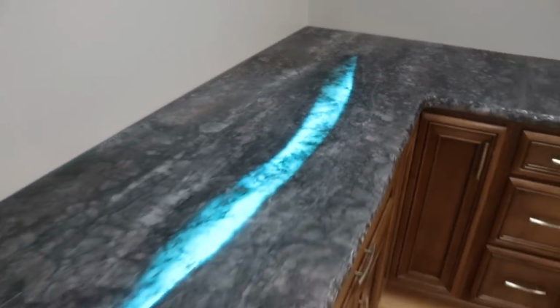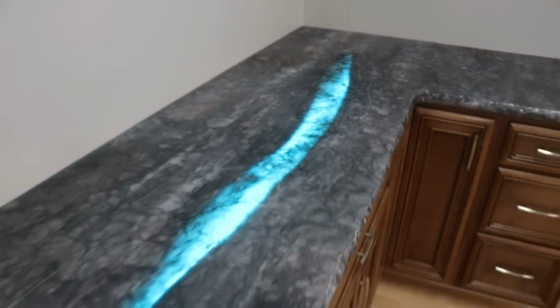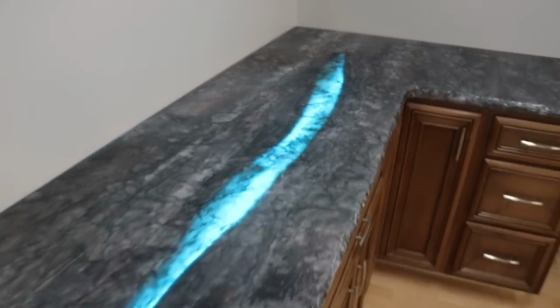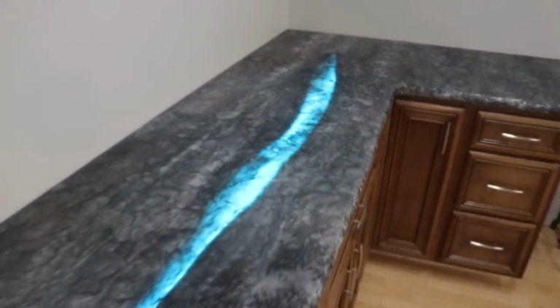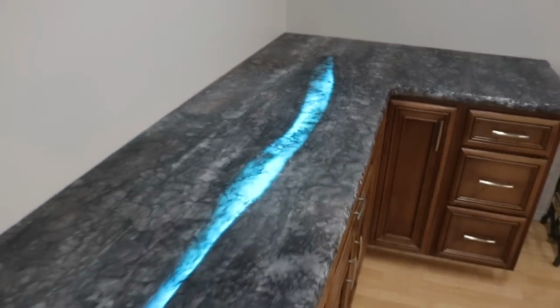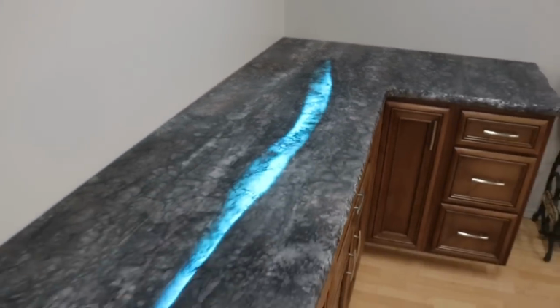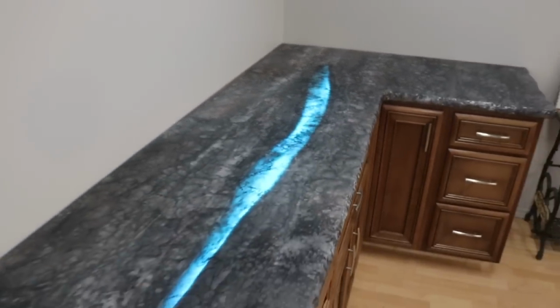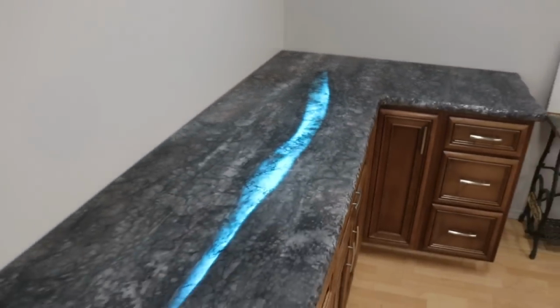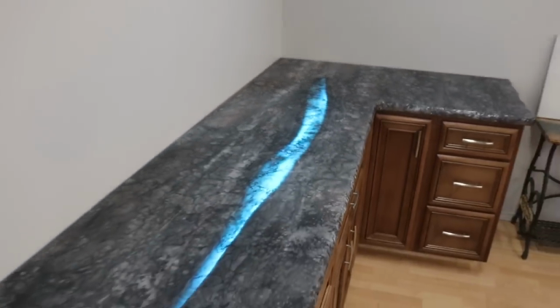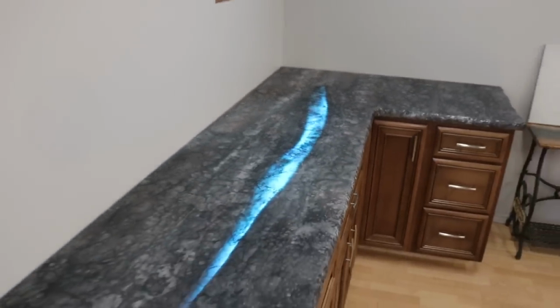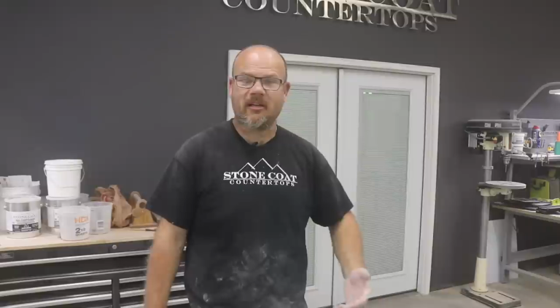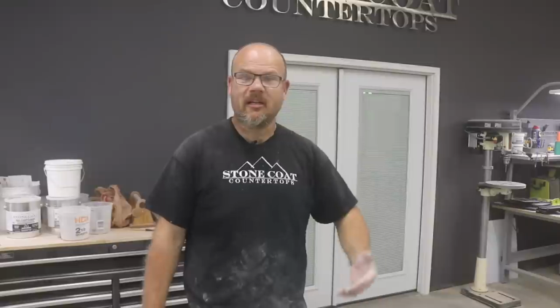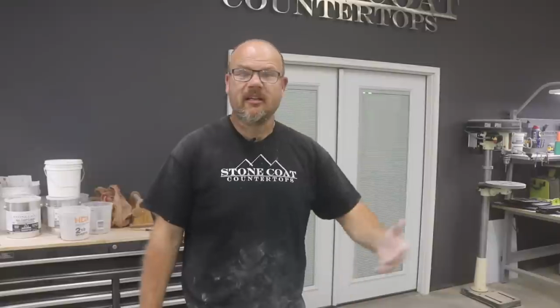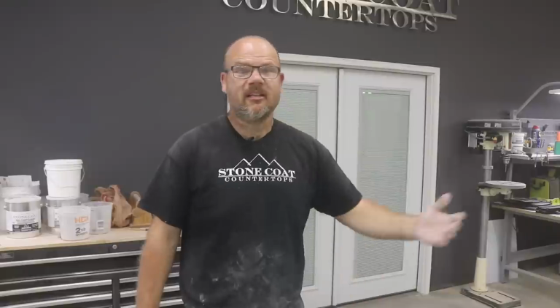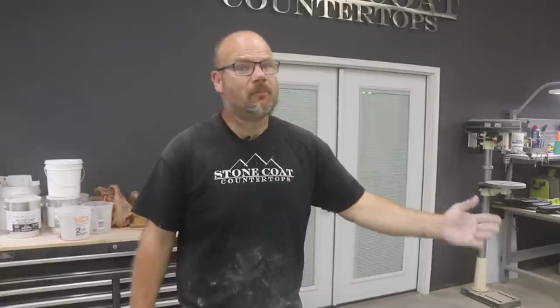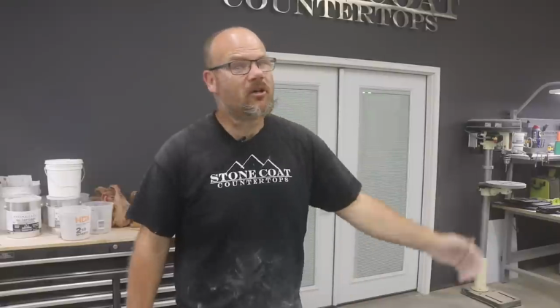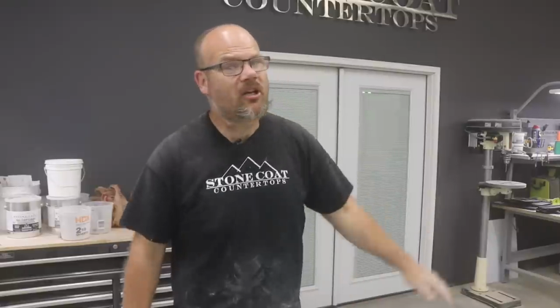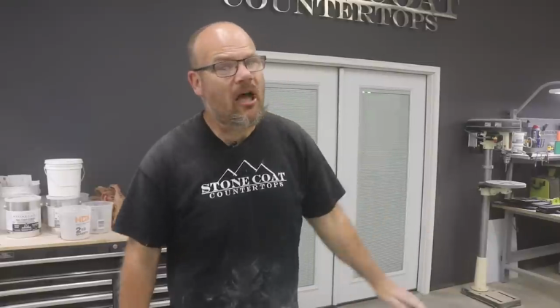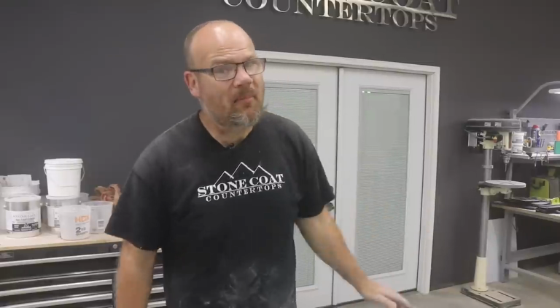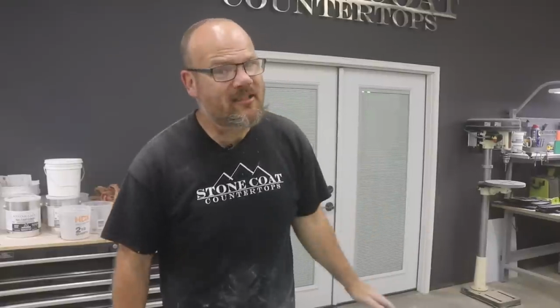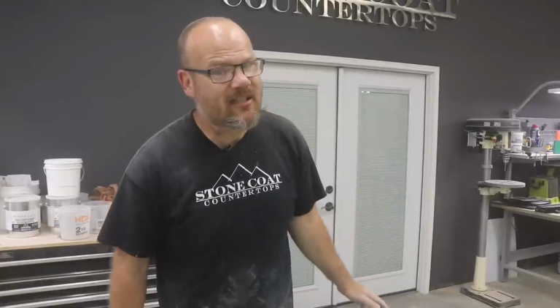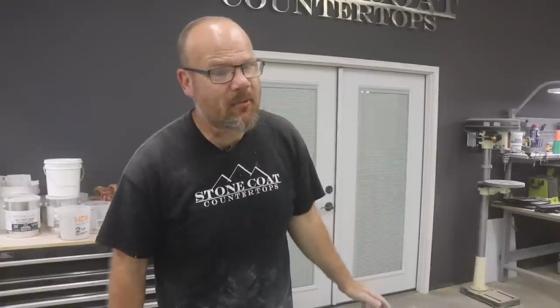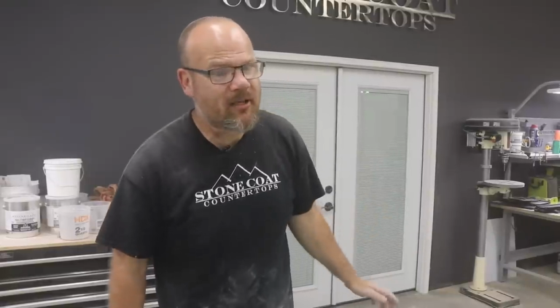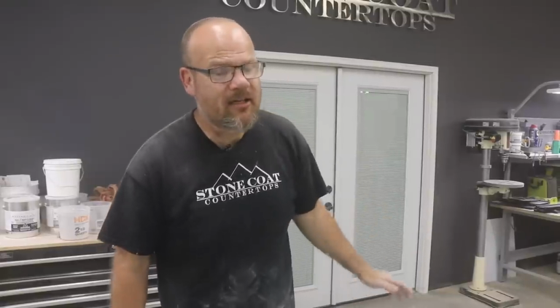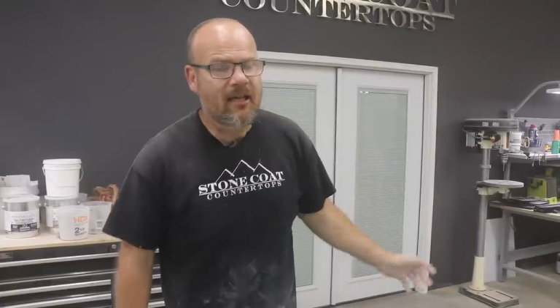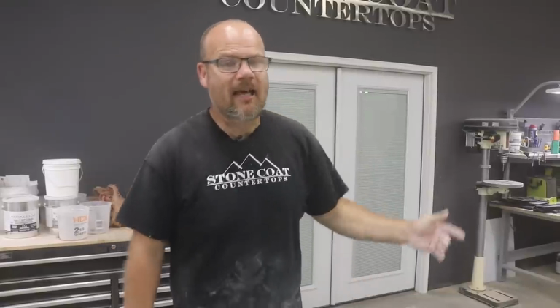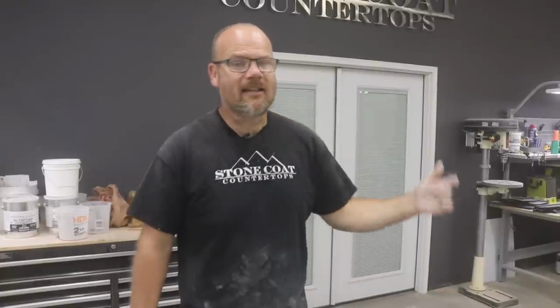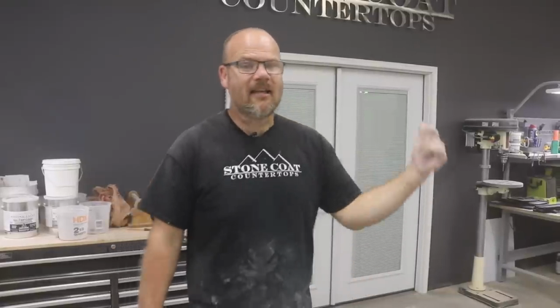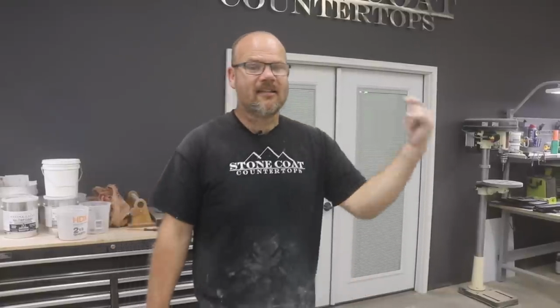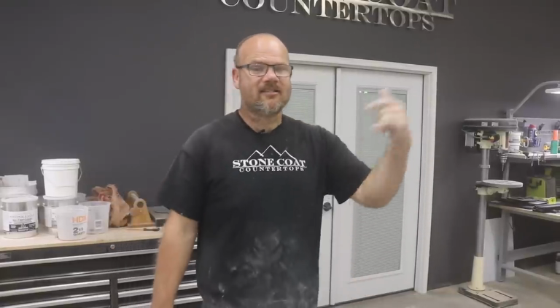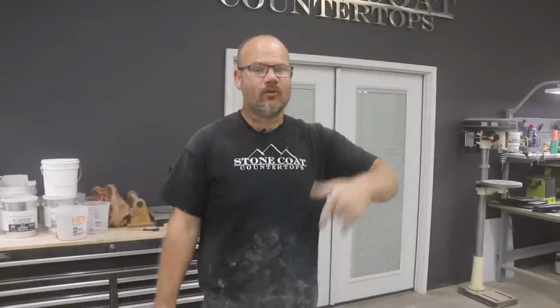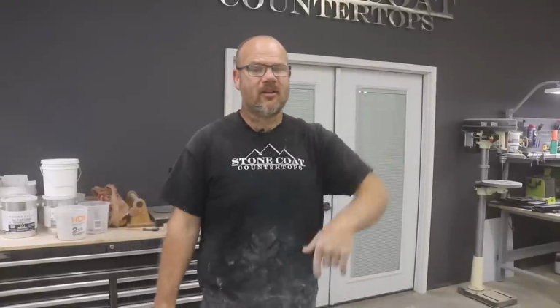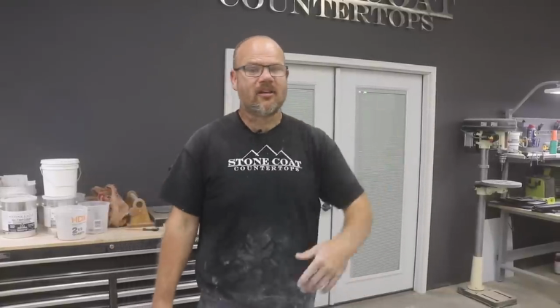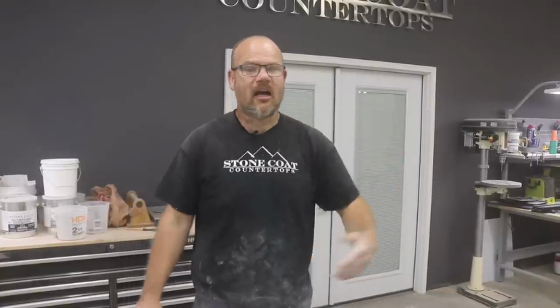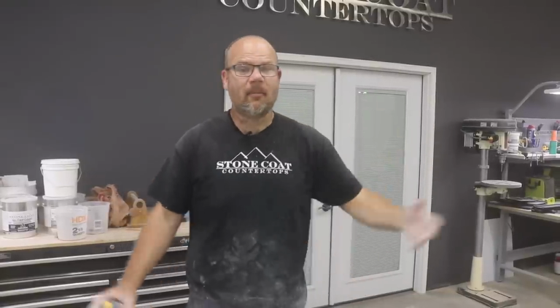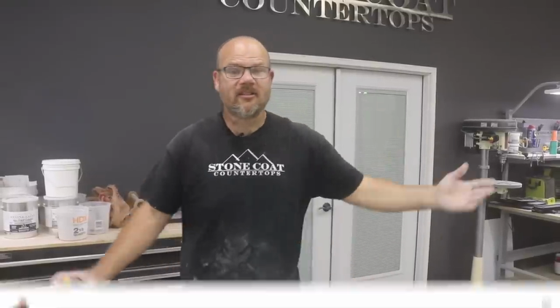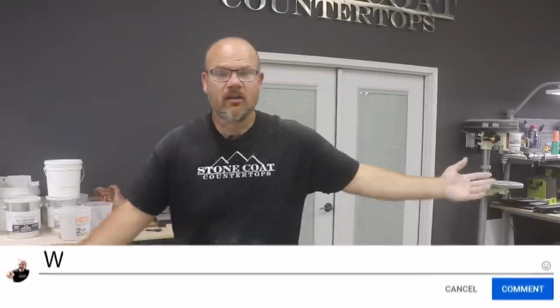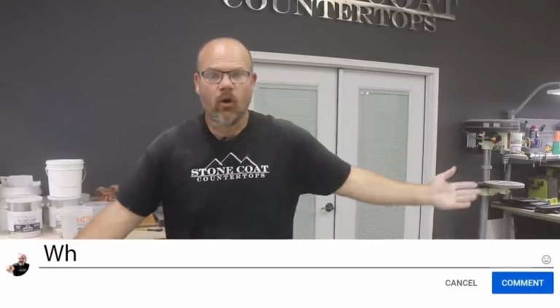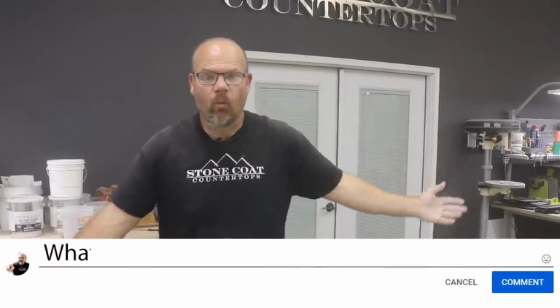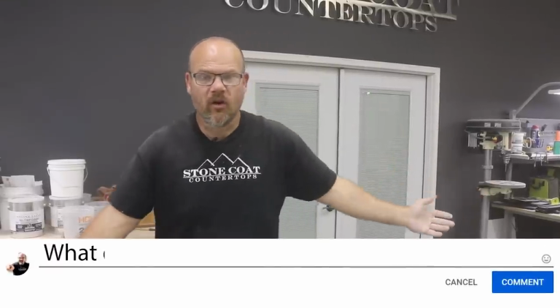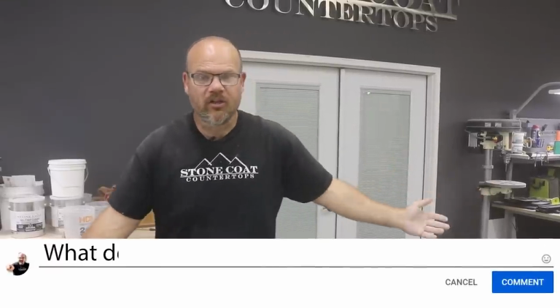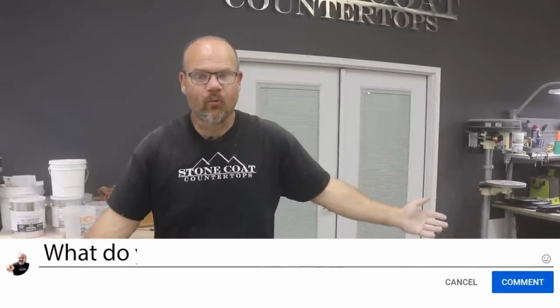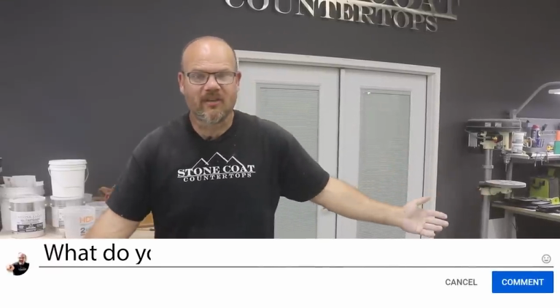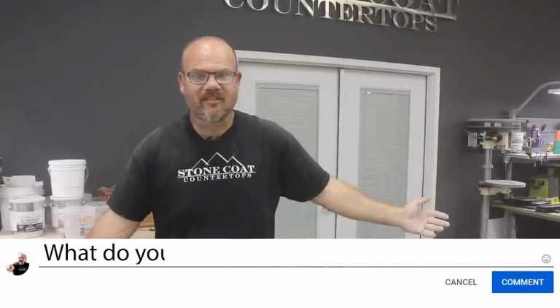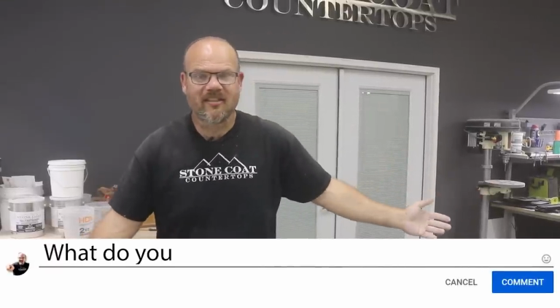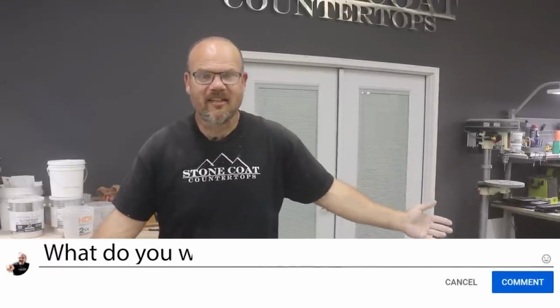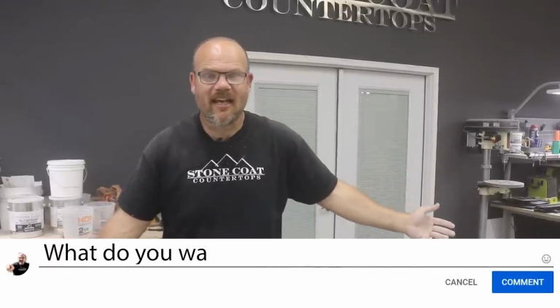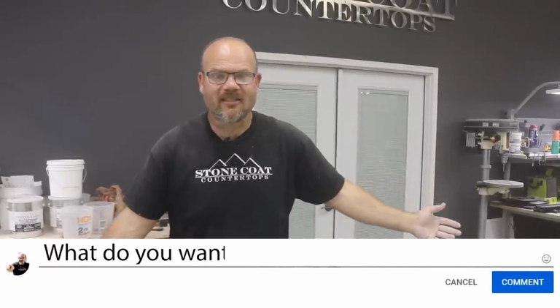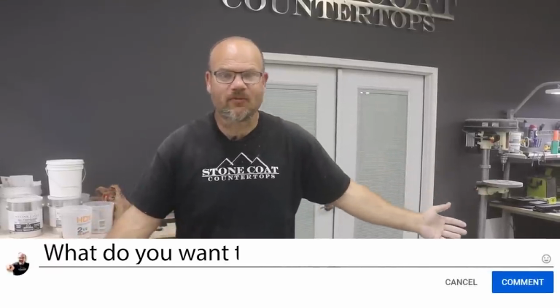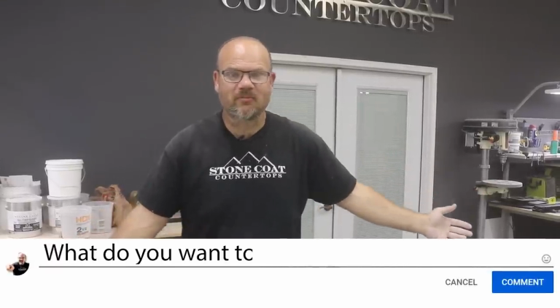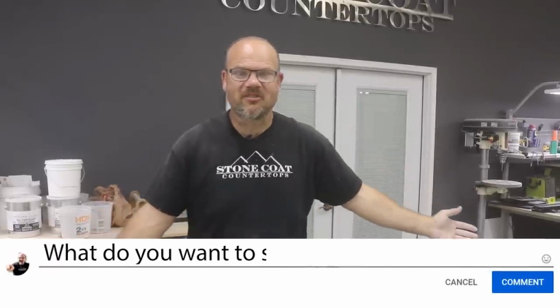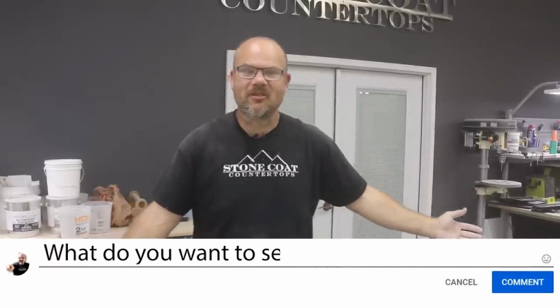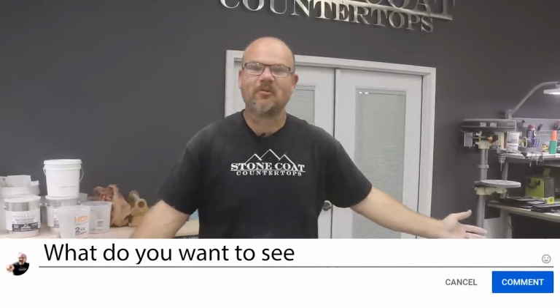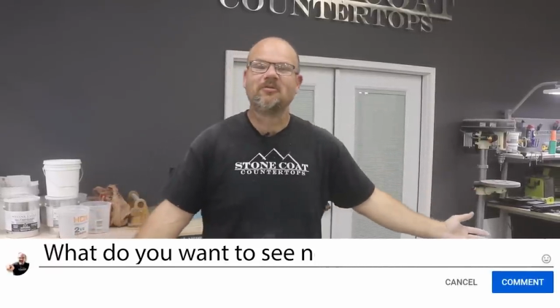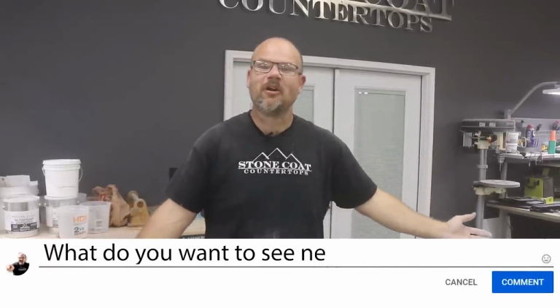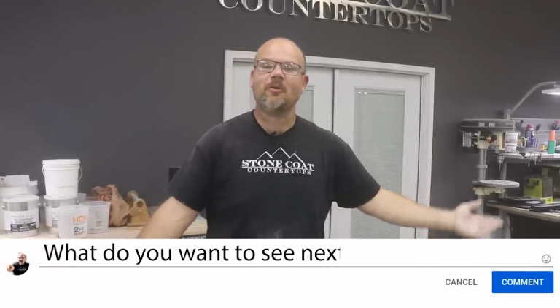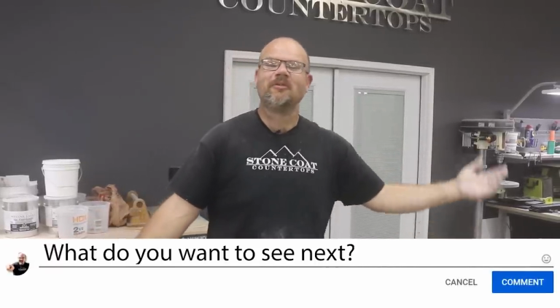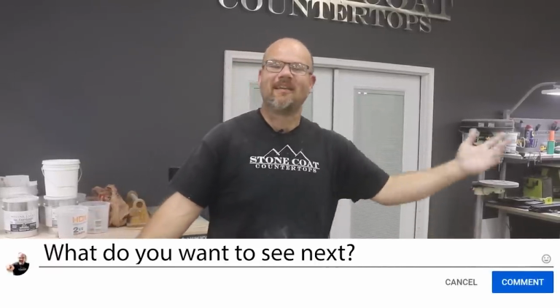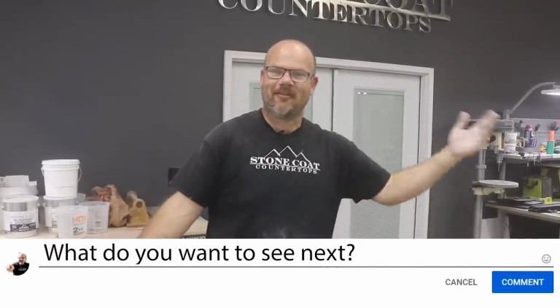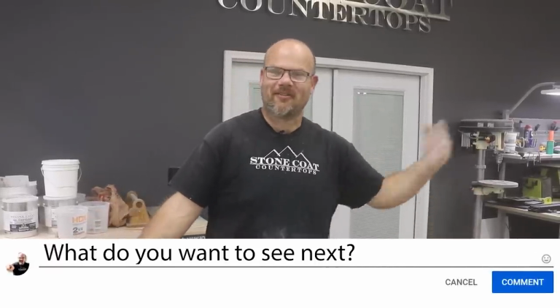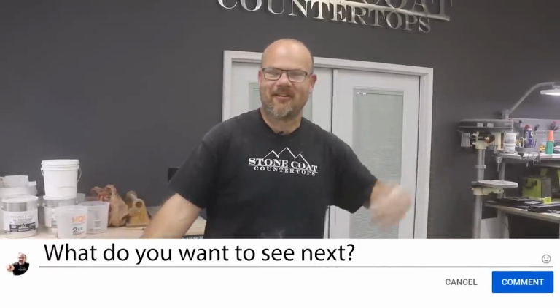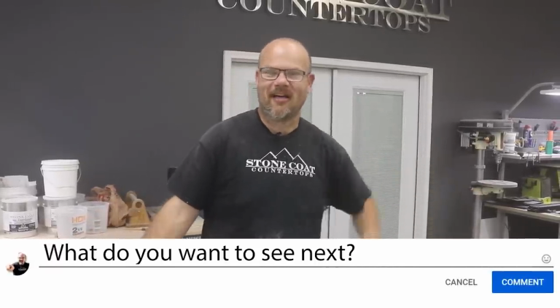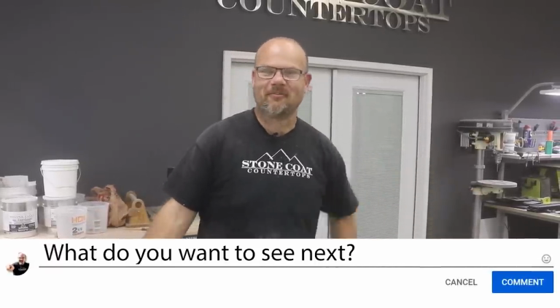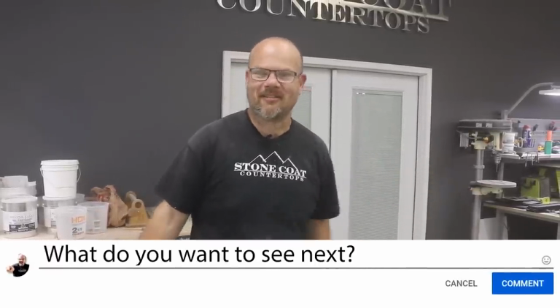Keep your questions coming, keep your comments coming, and let us know in the comments what you want to see next from Stone Coat Countertops.